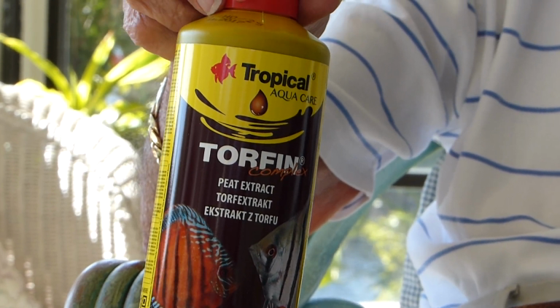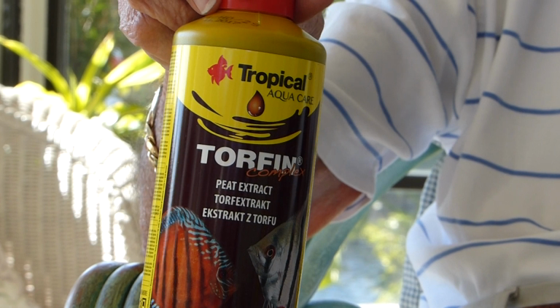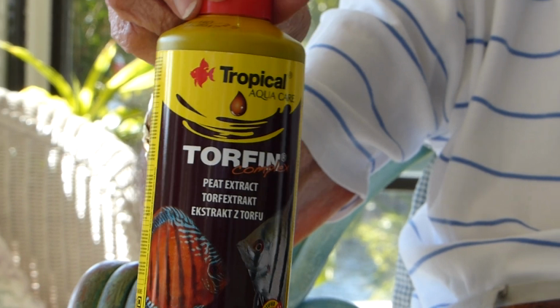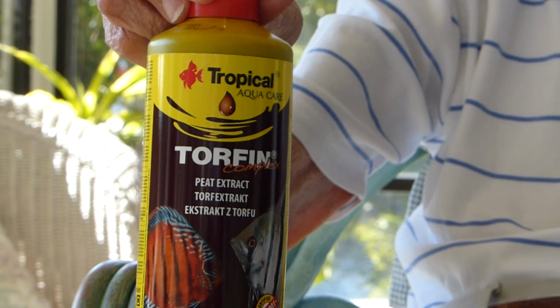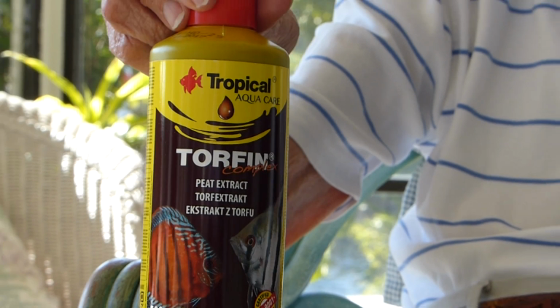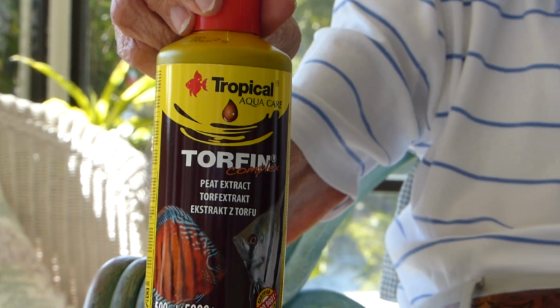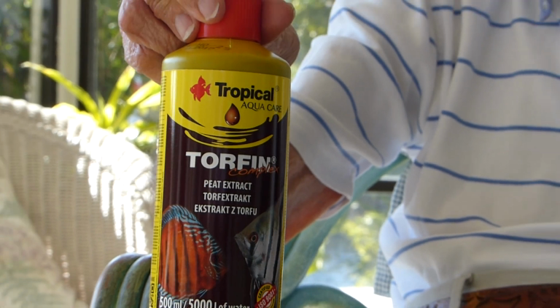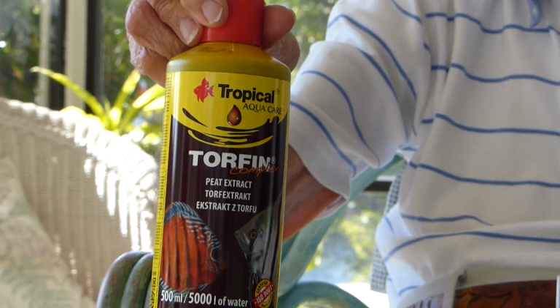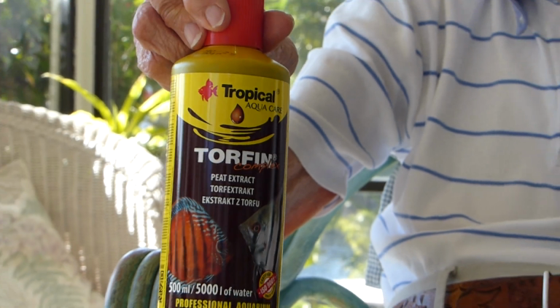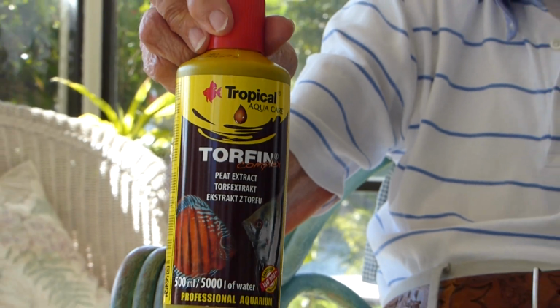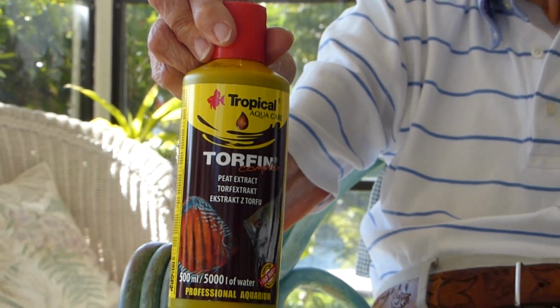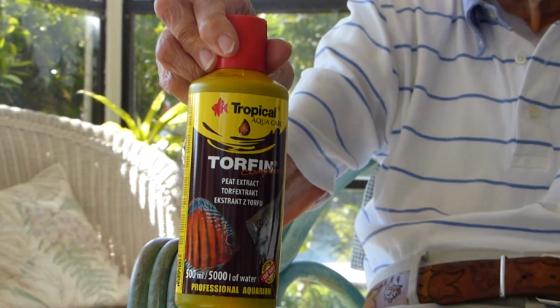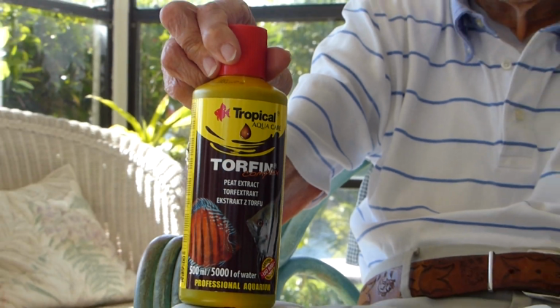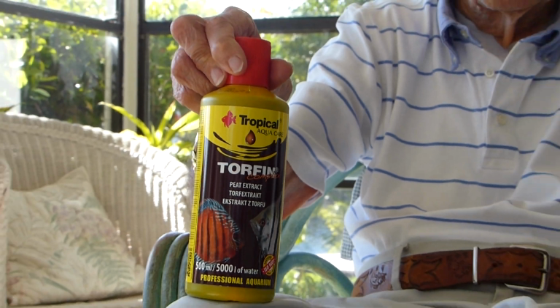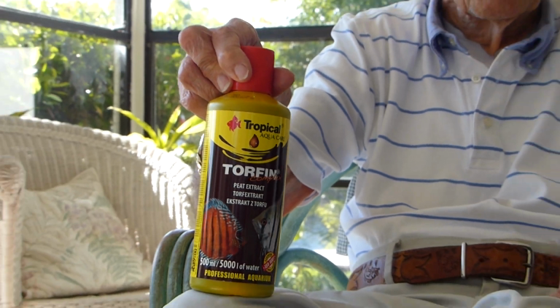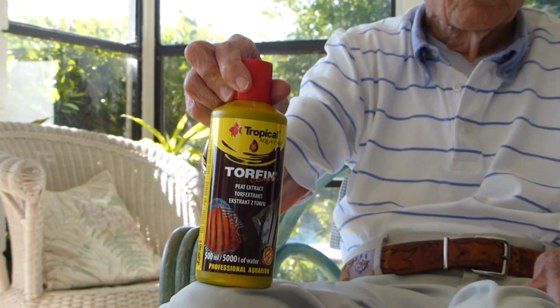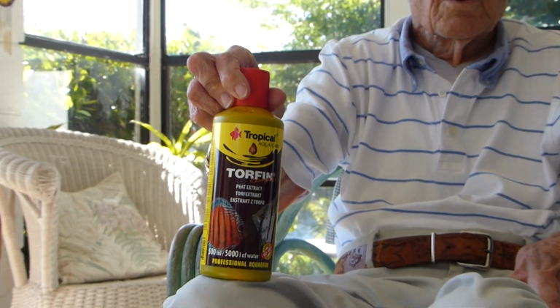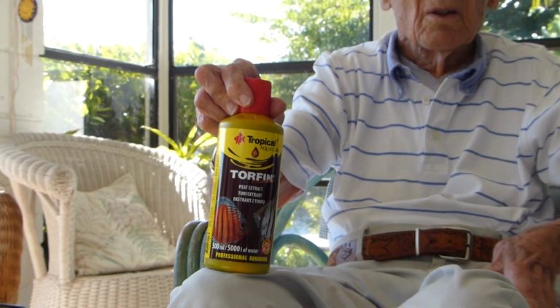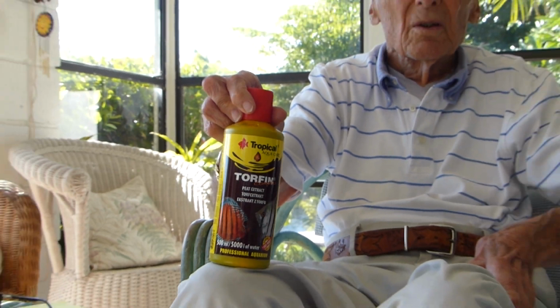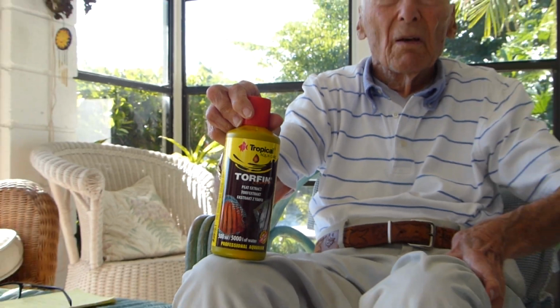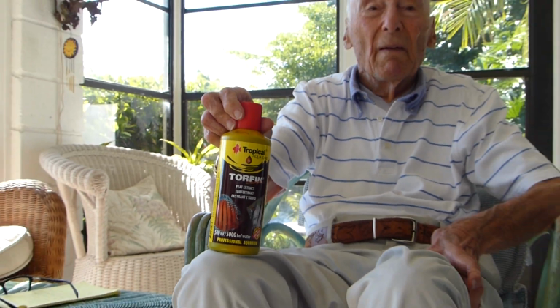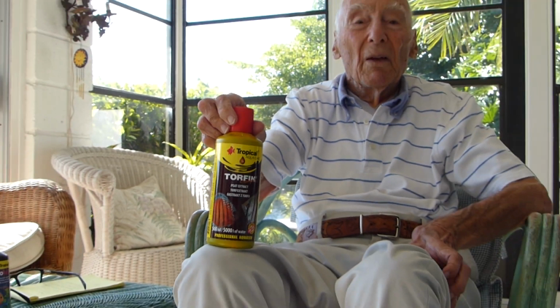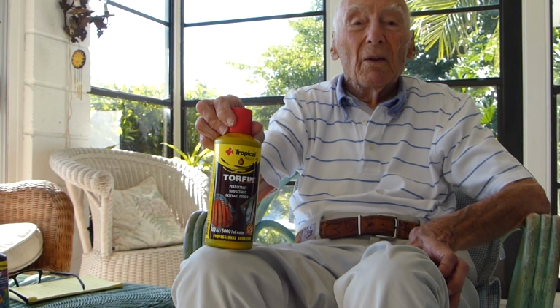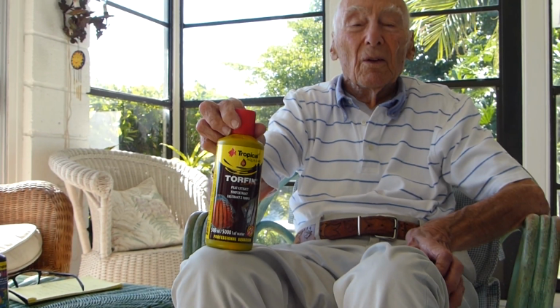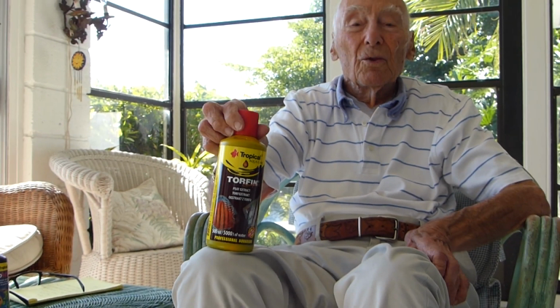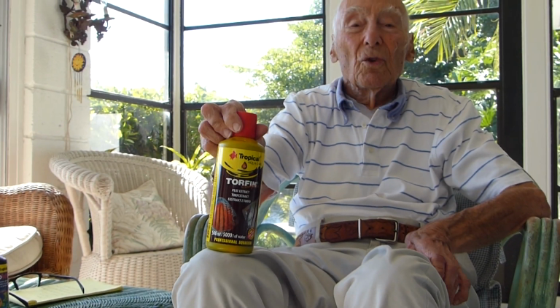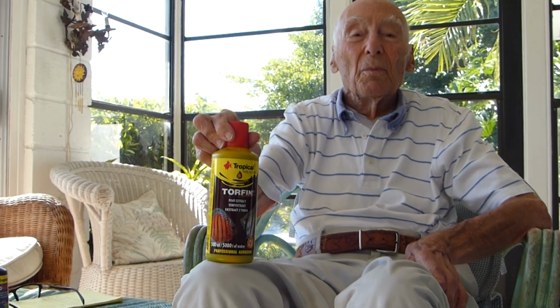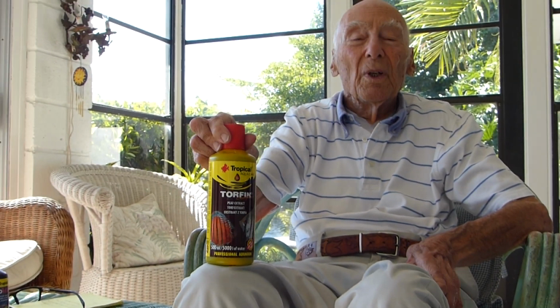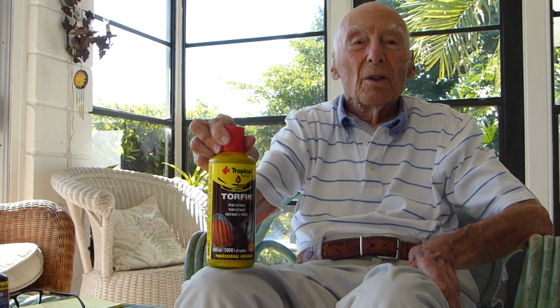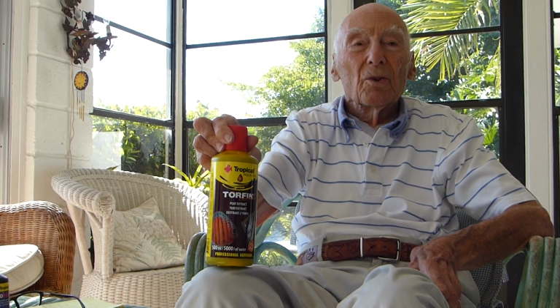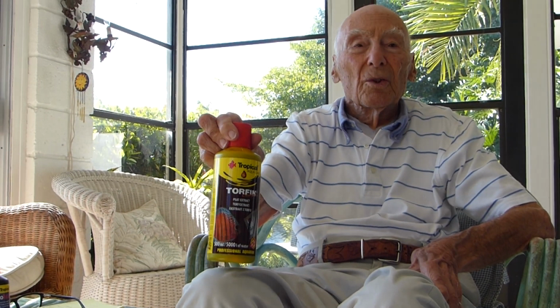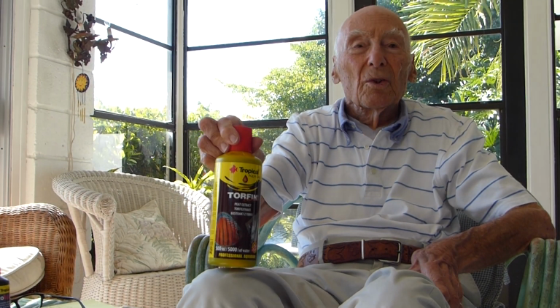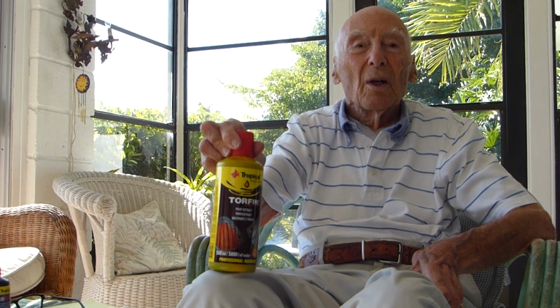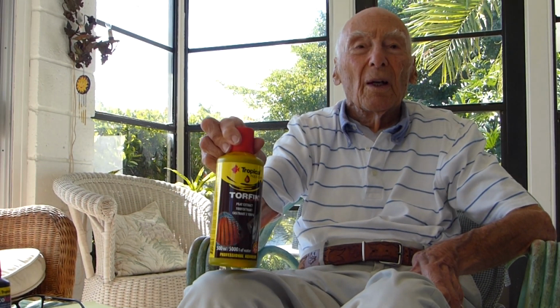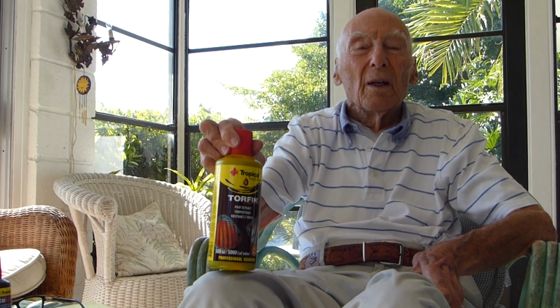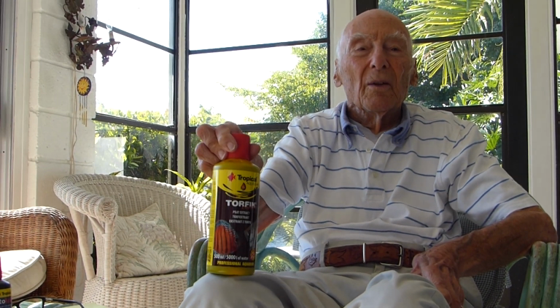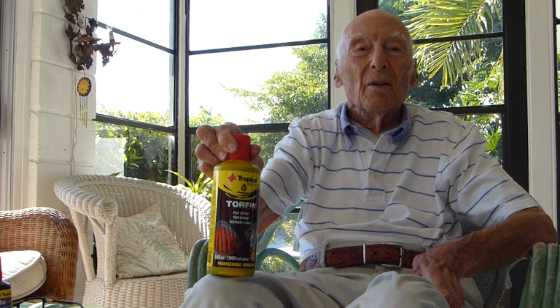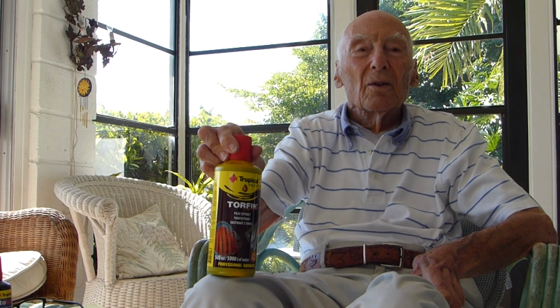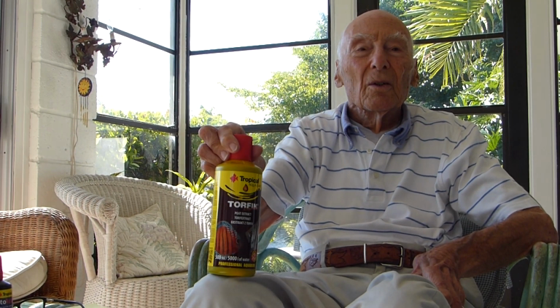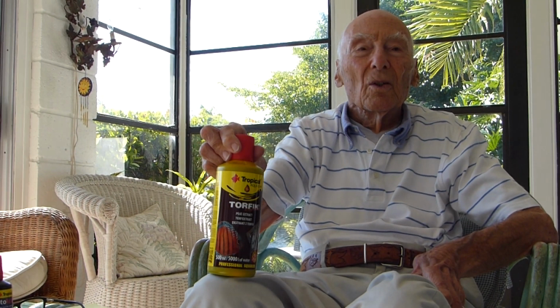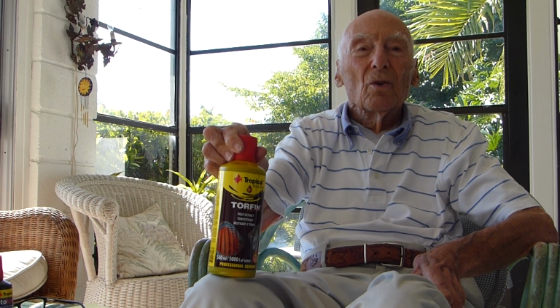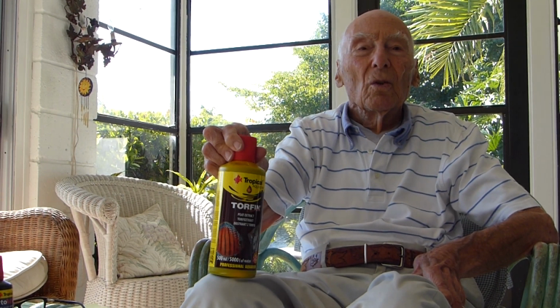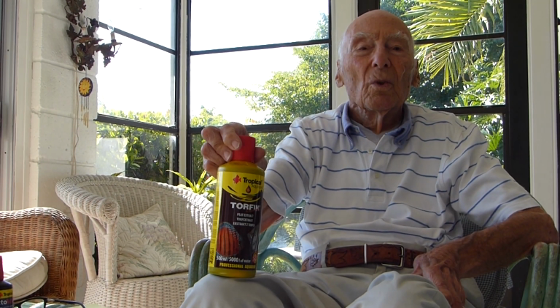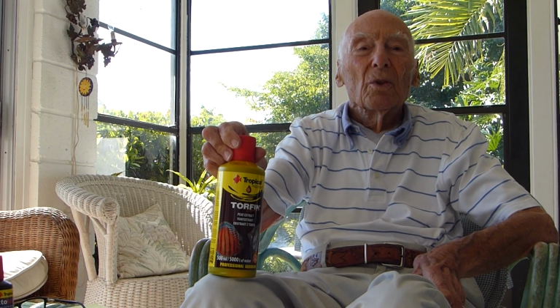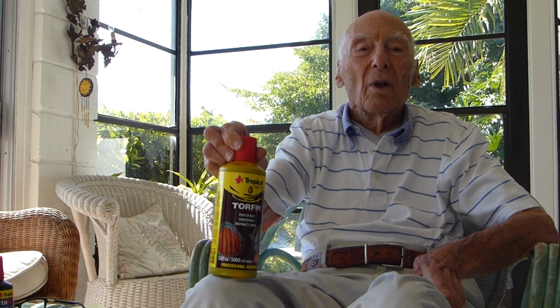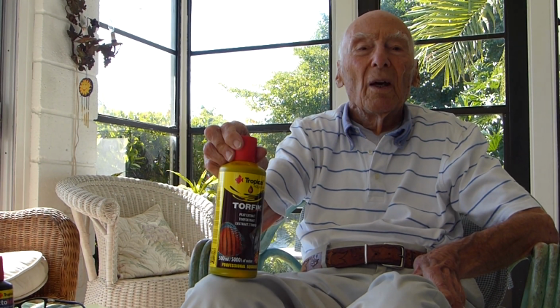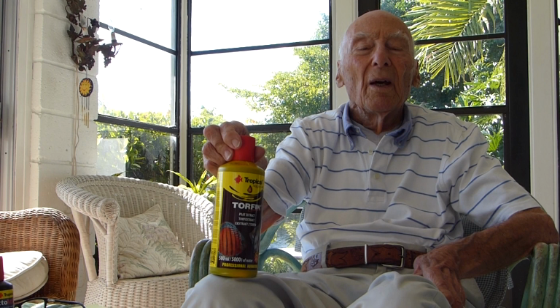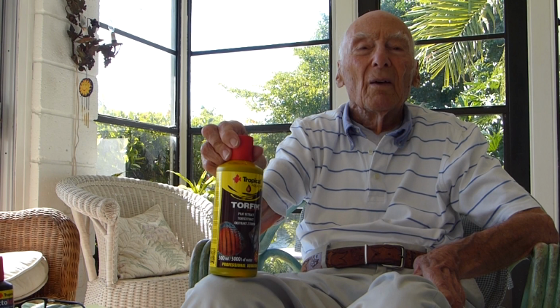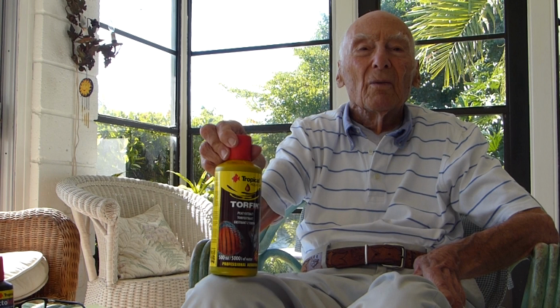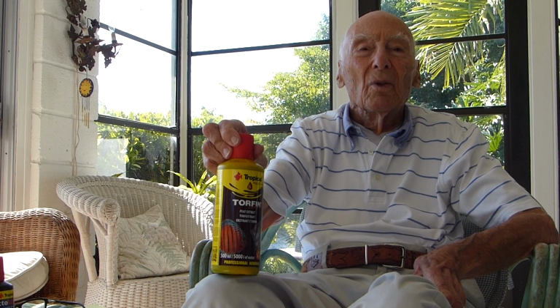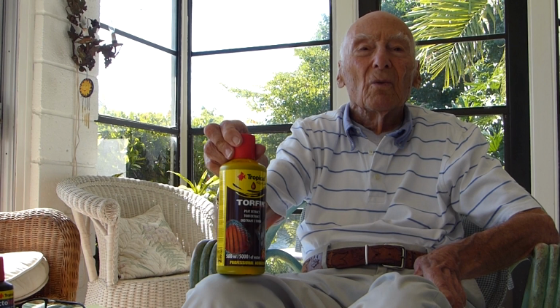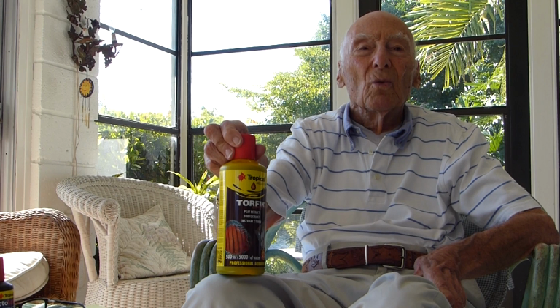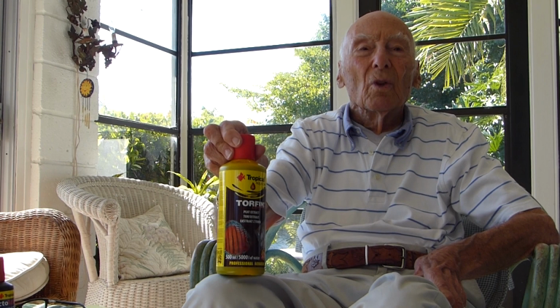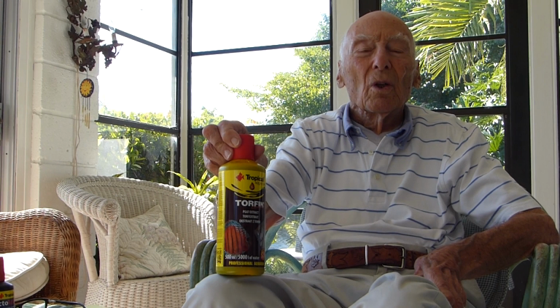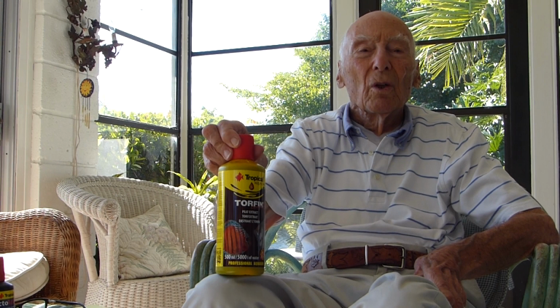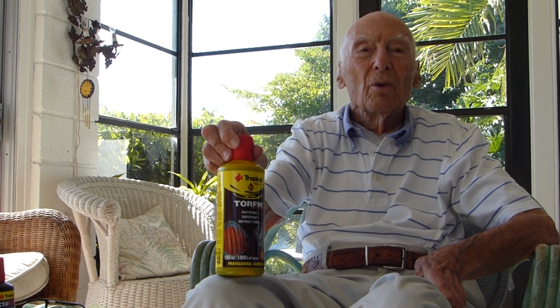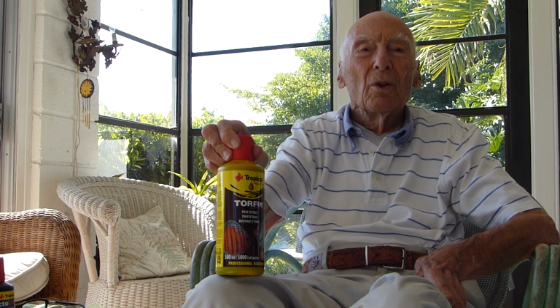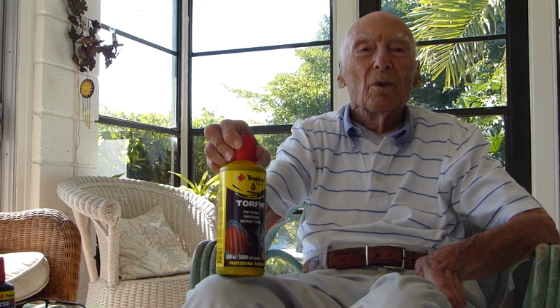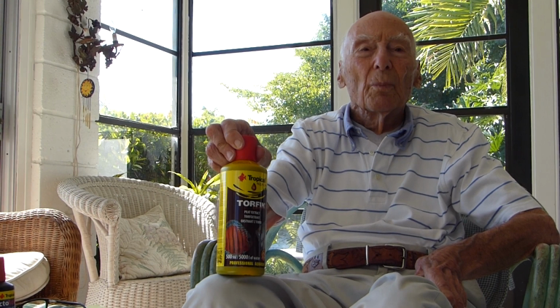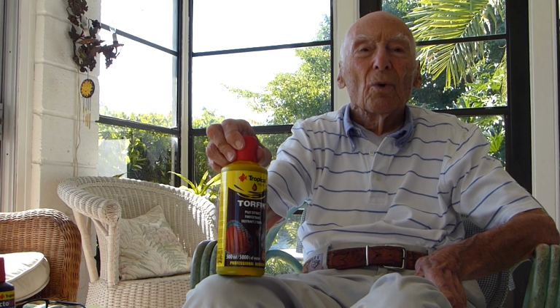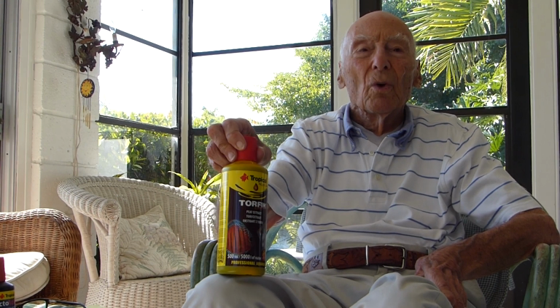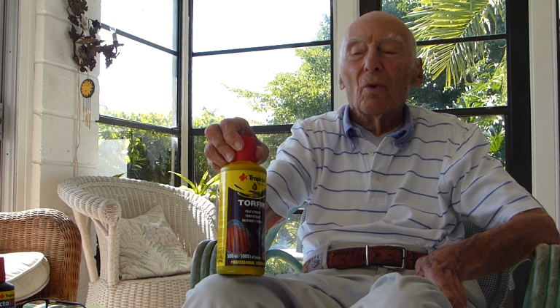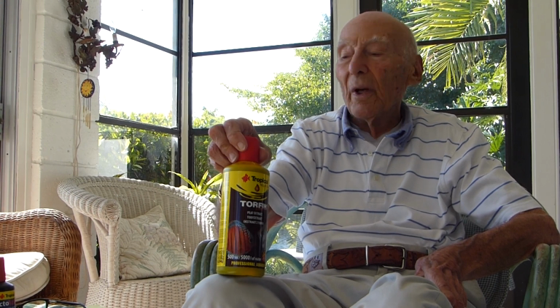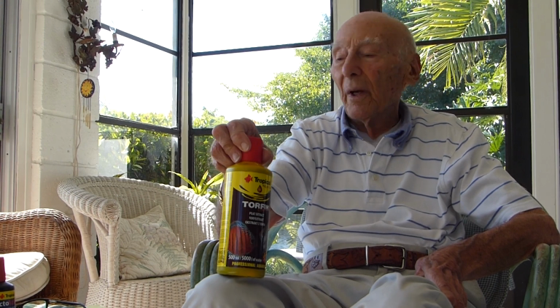In the time of breeding discus, this should be at your side. This is a good one to have and include in your program.